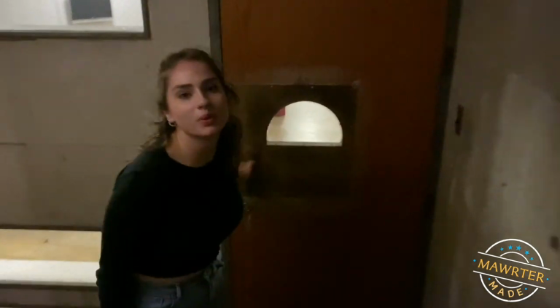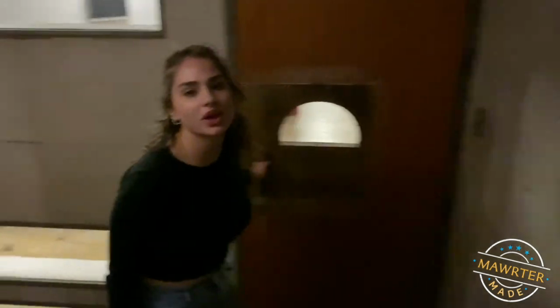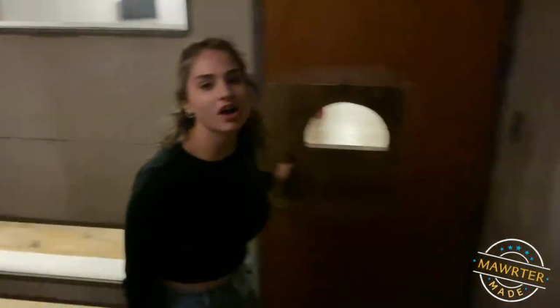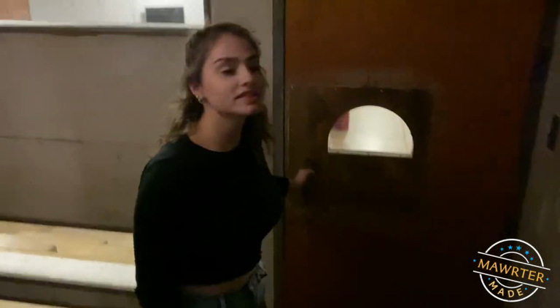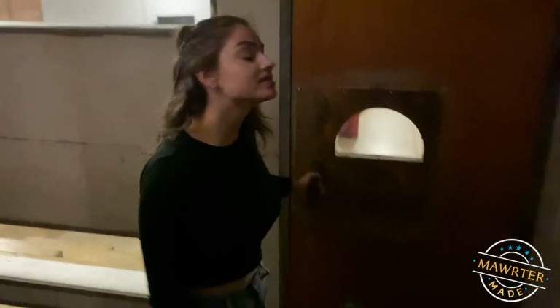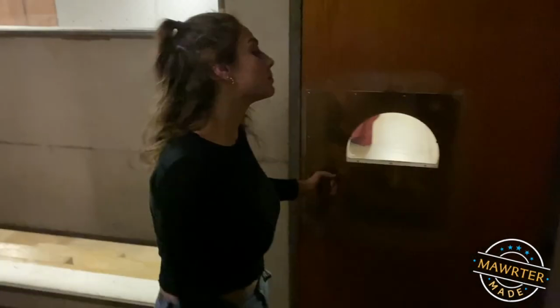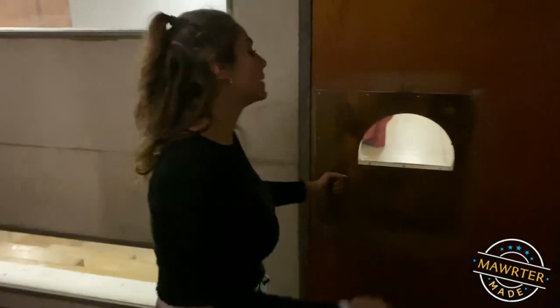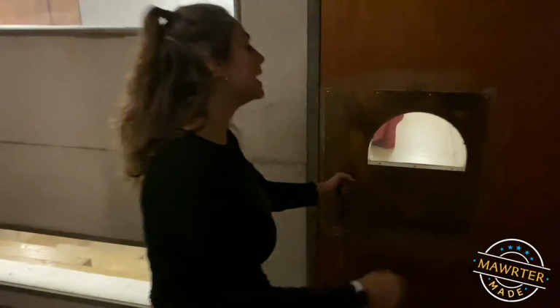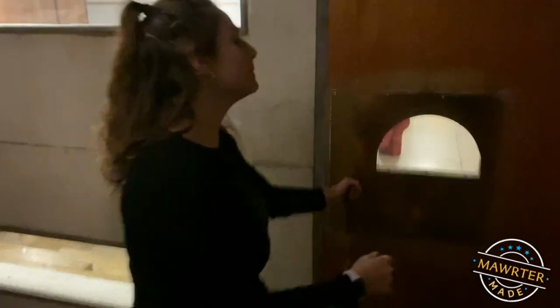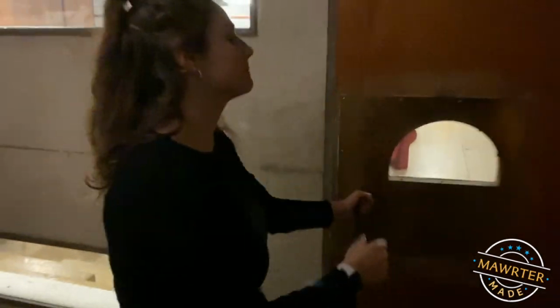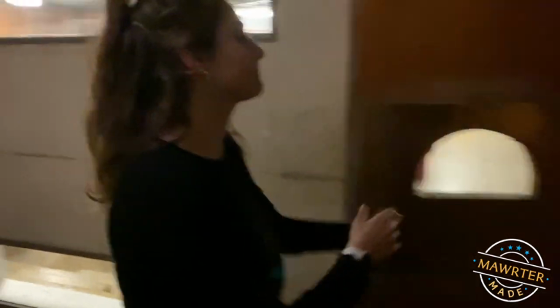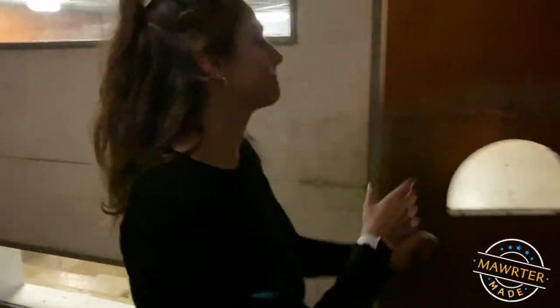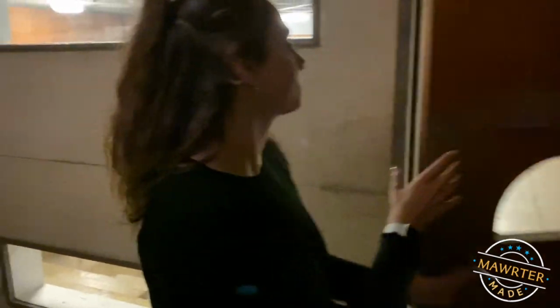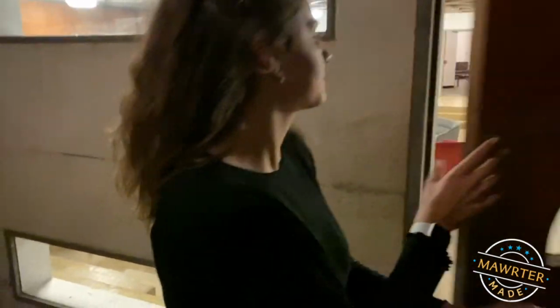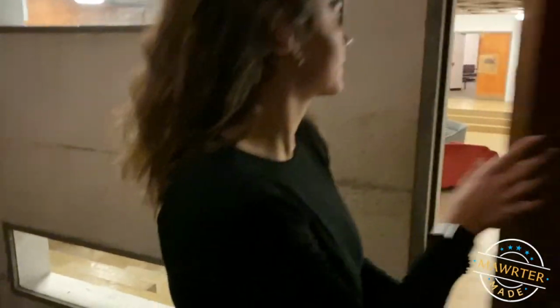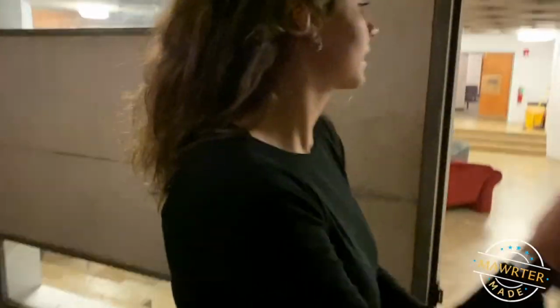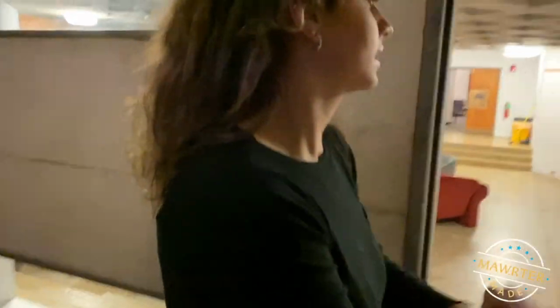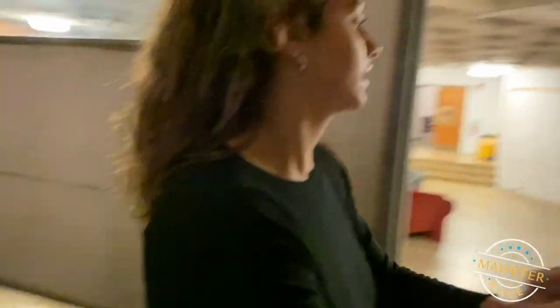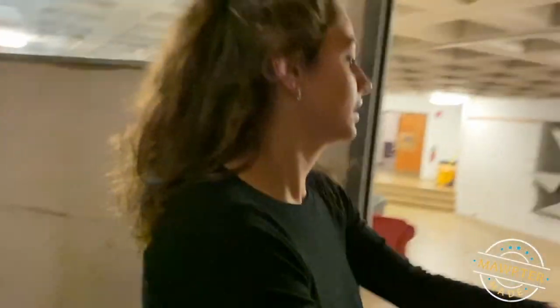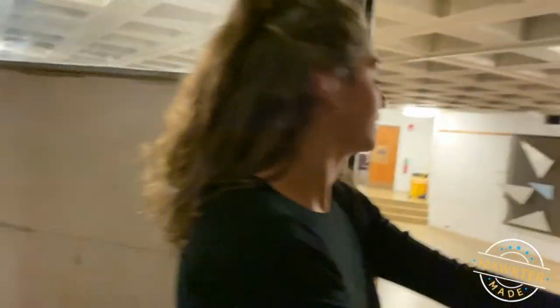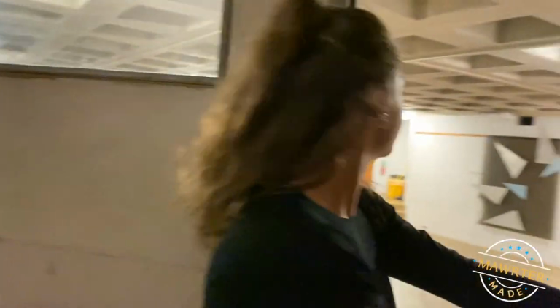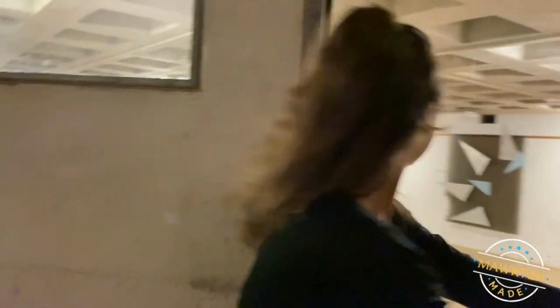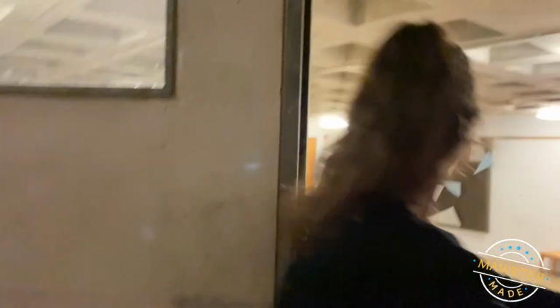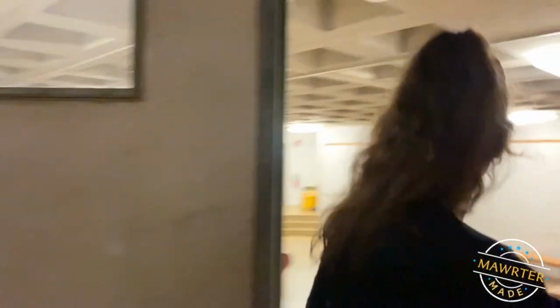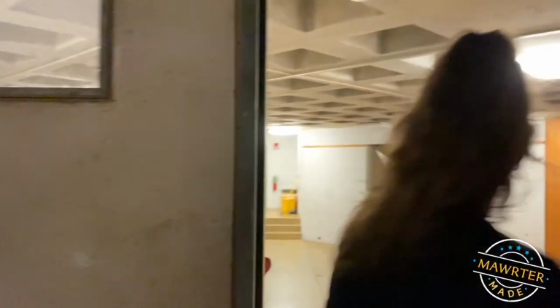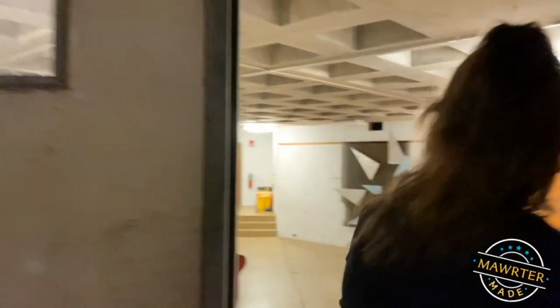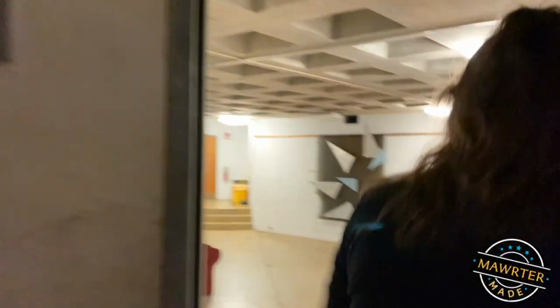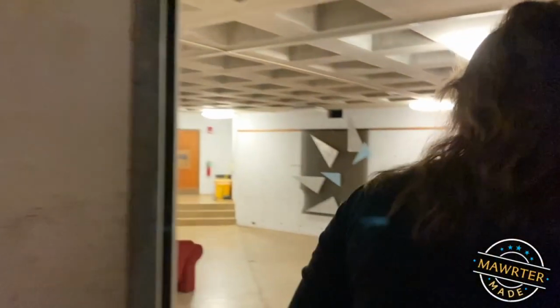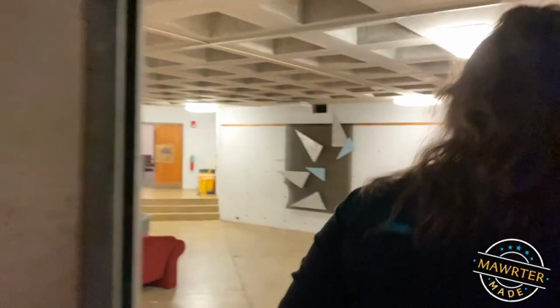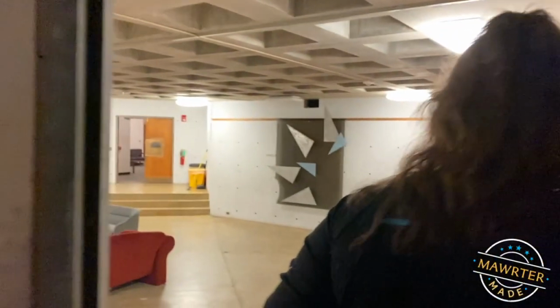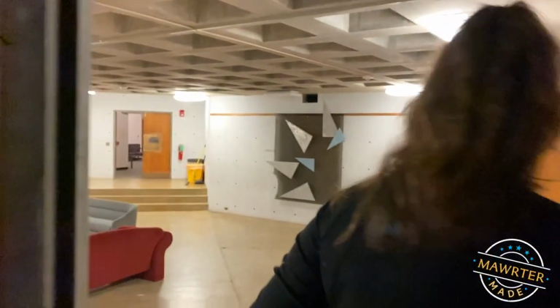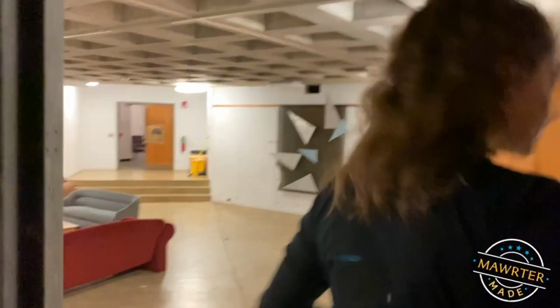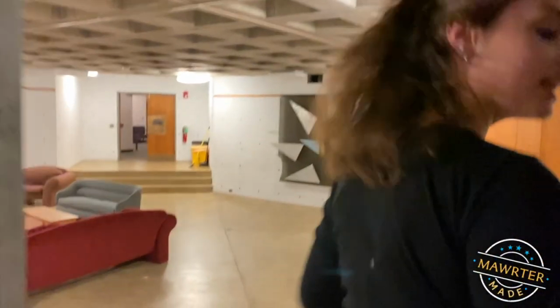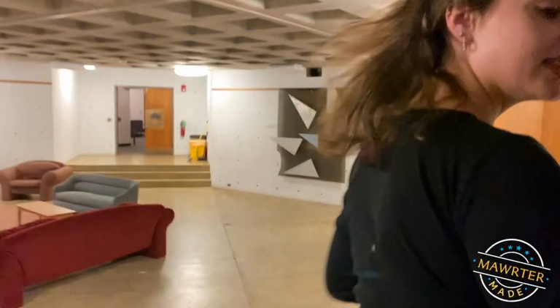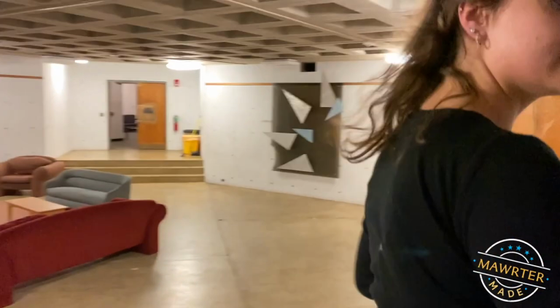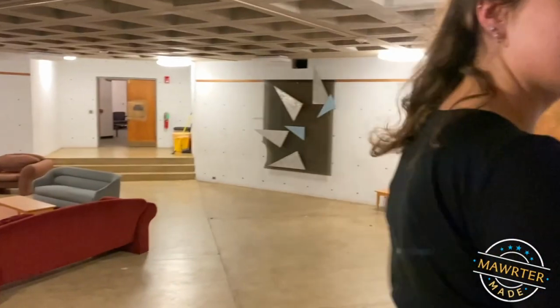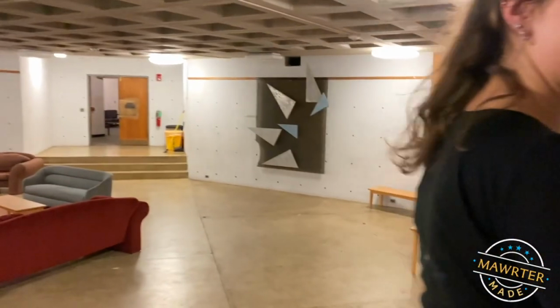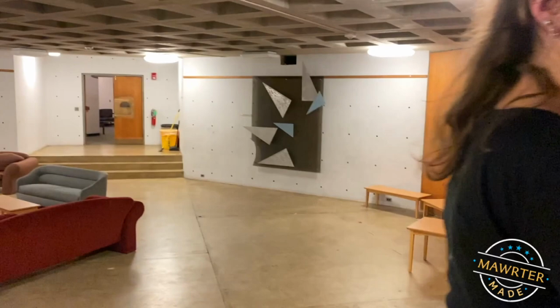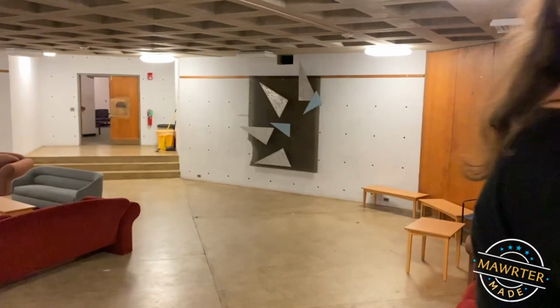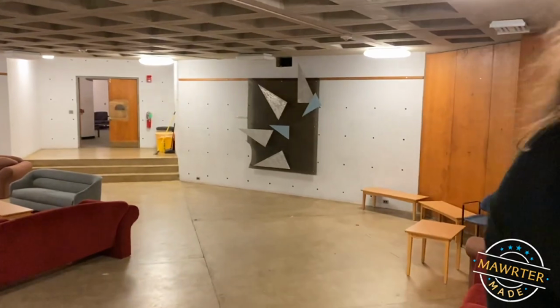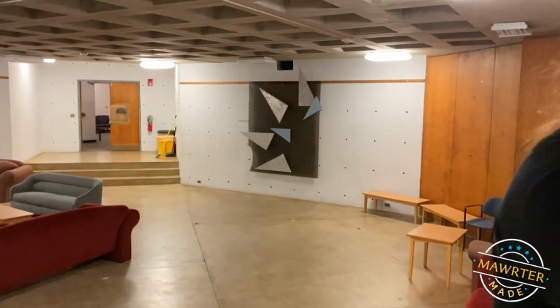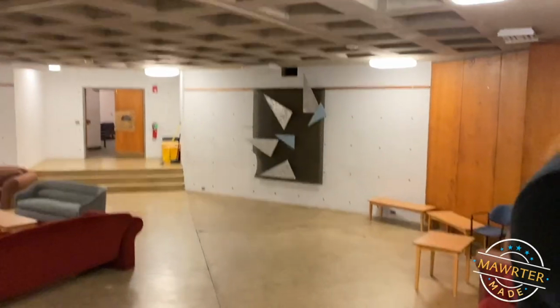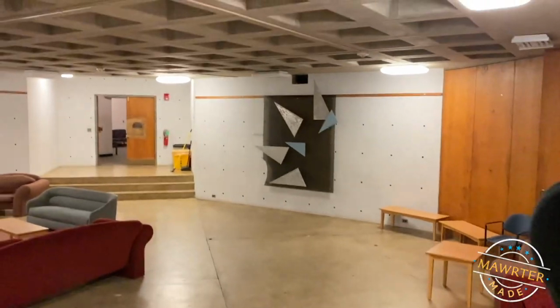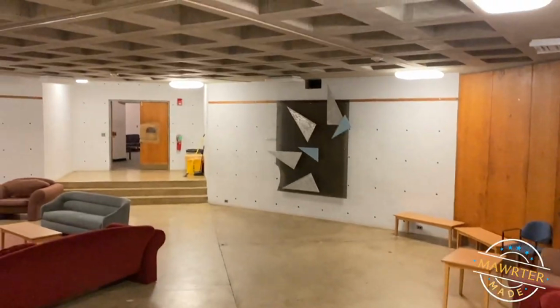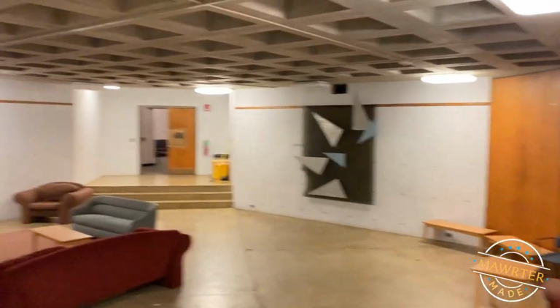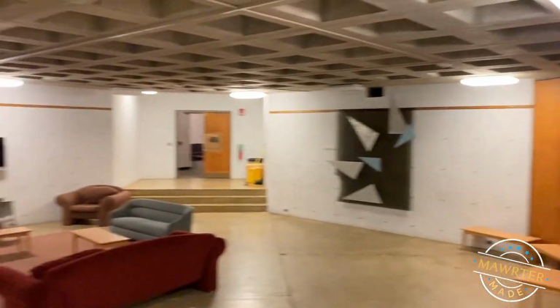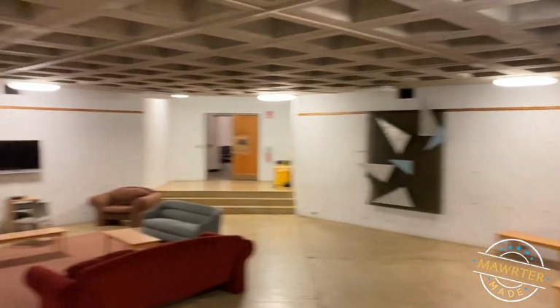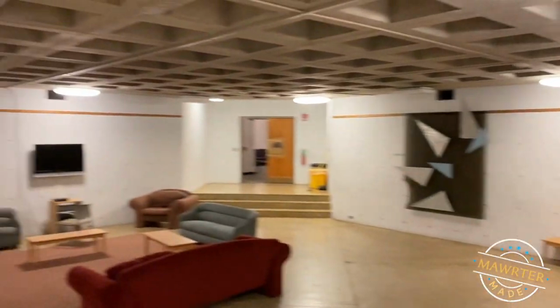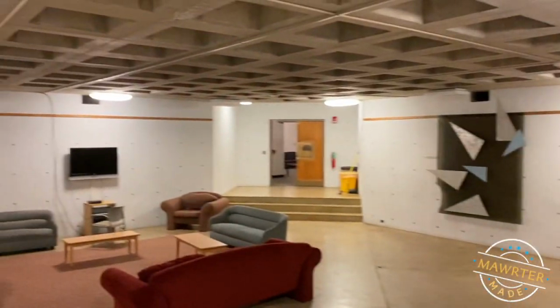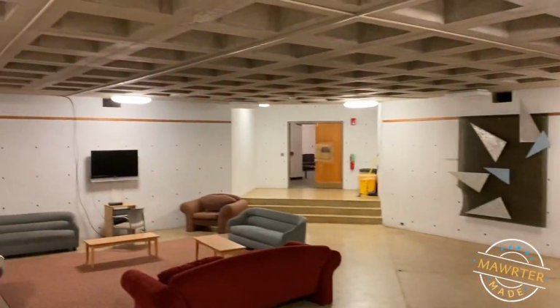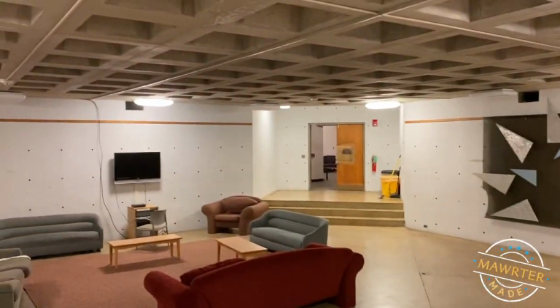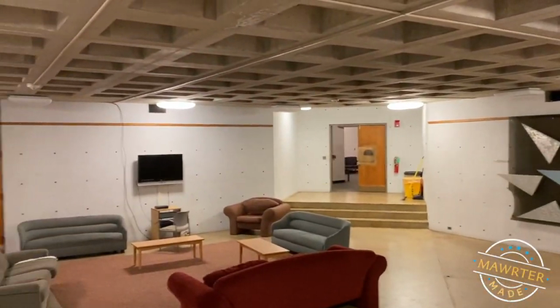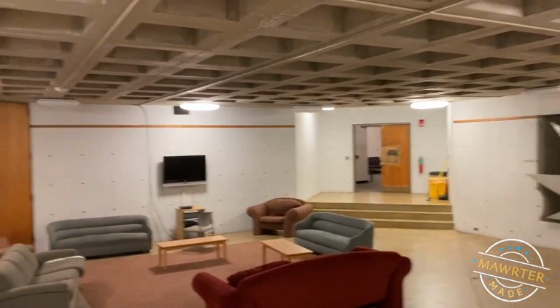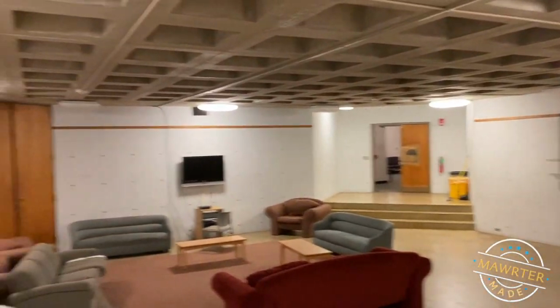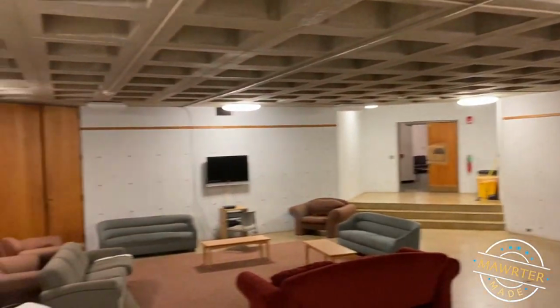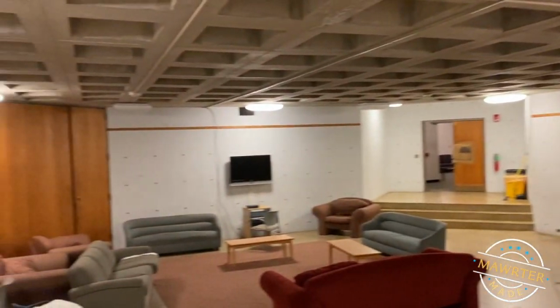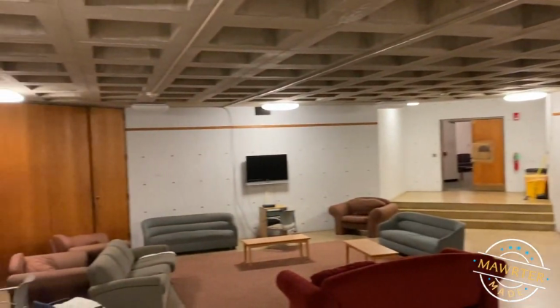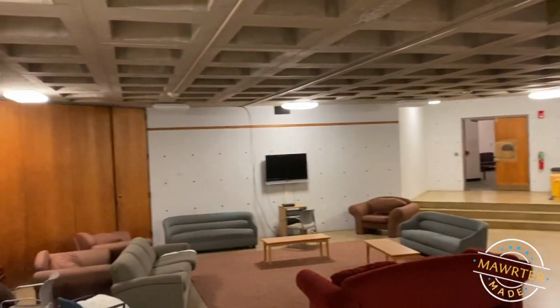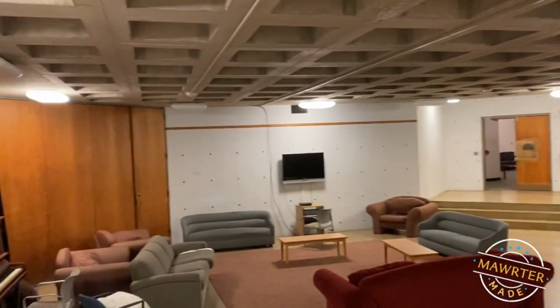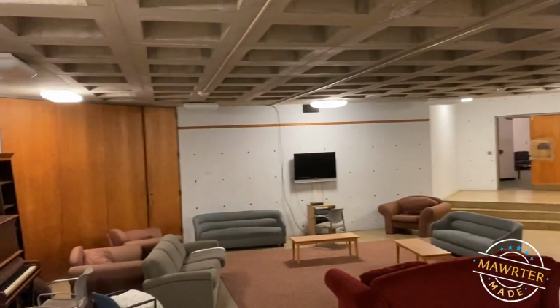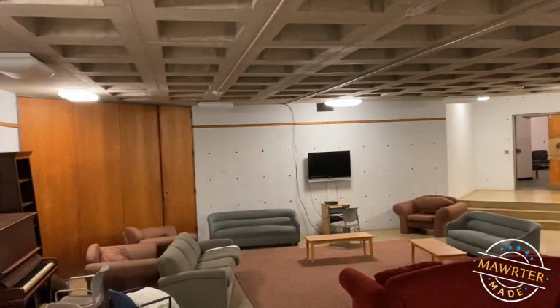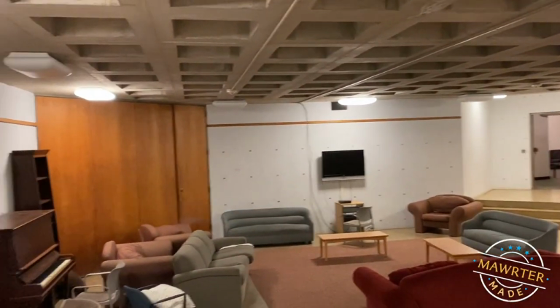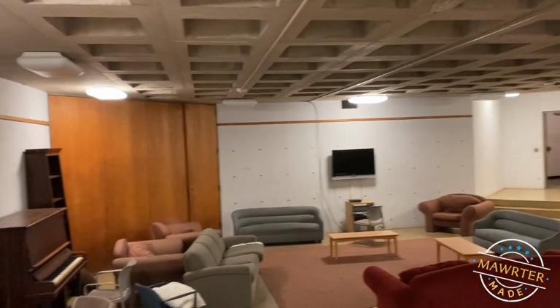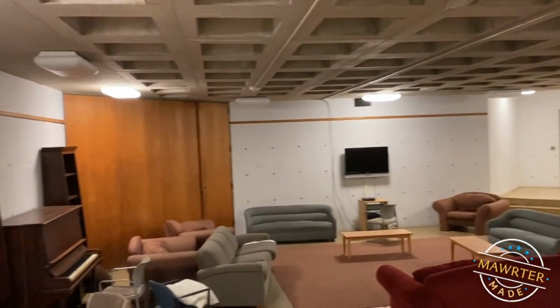We call this the pit. This is in the basement. It's very nice. There's also another piano down here.